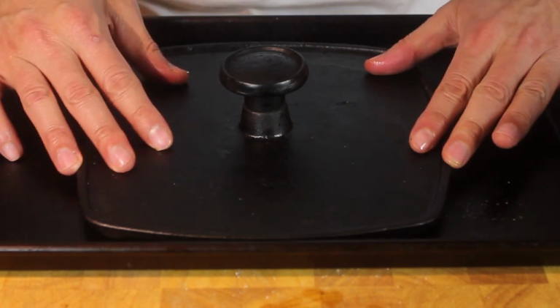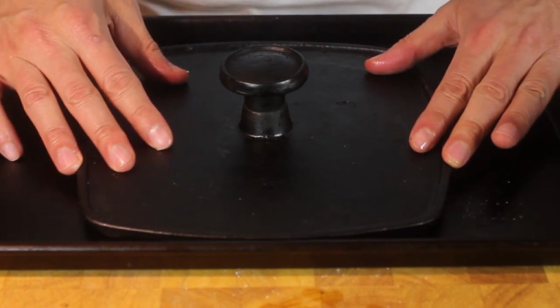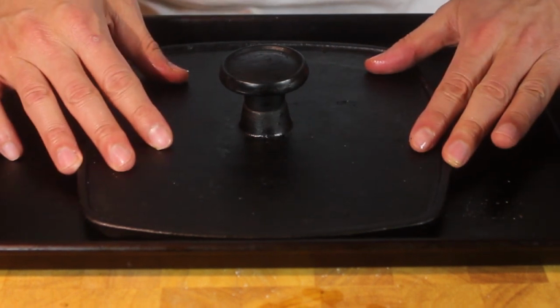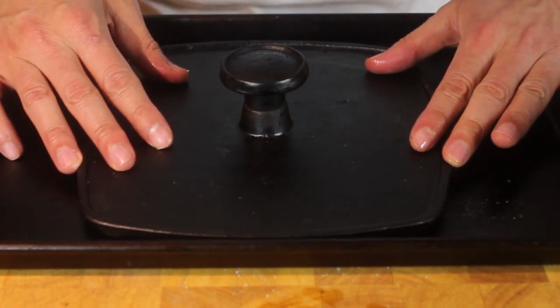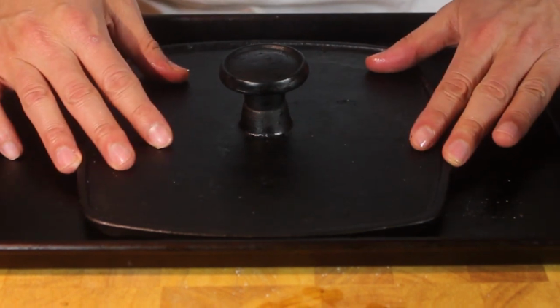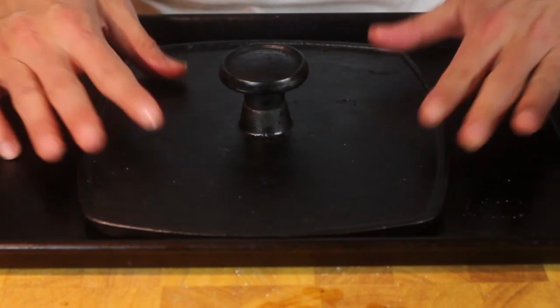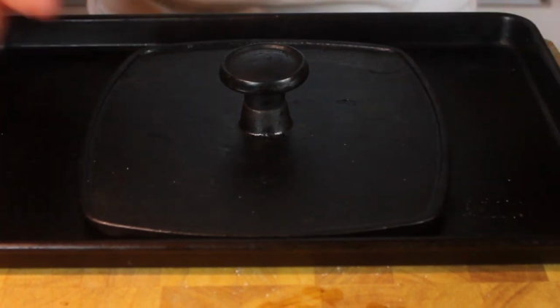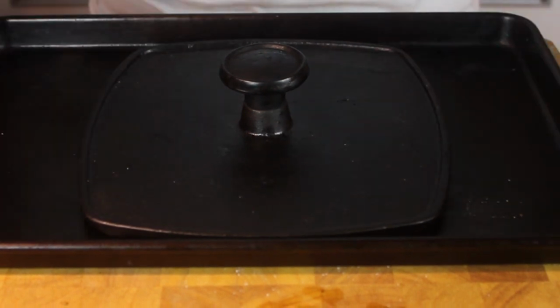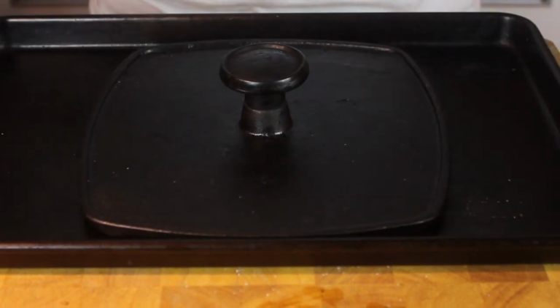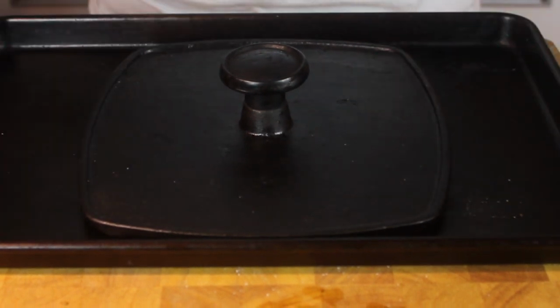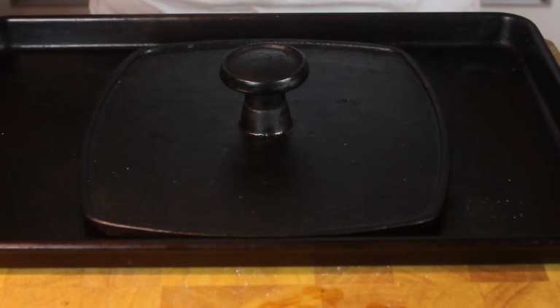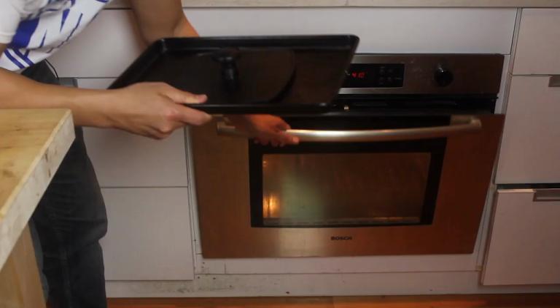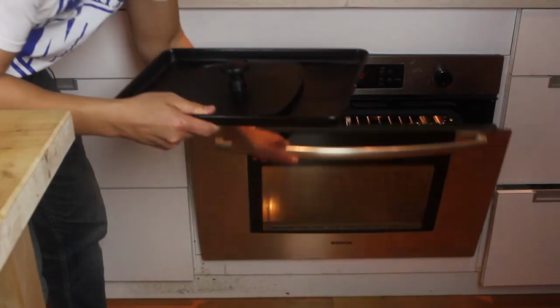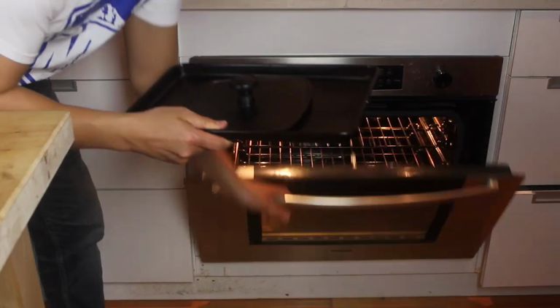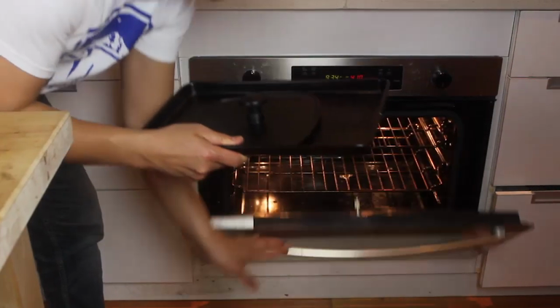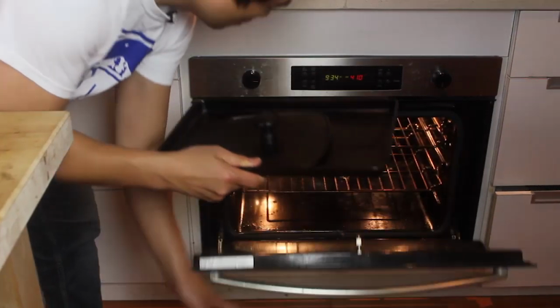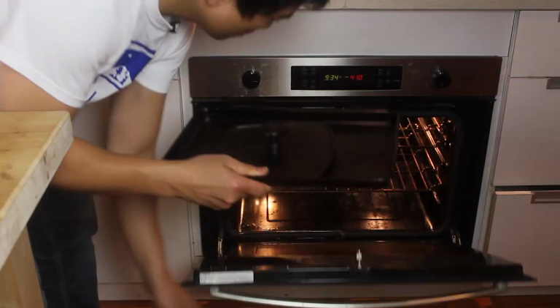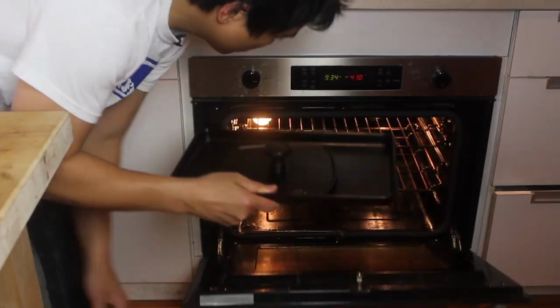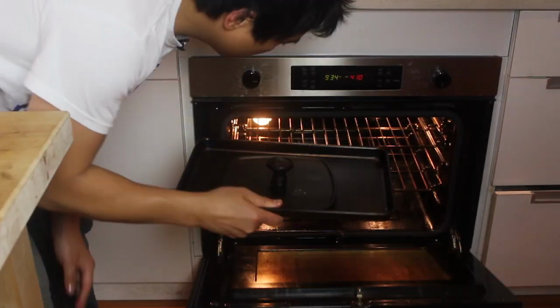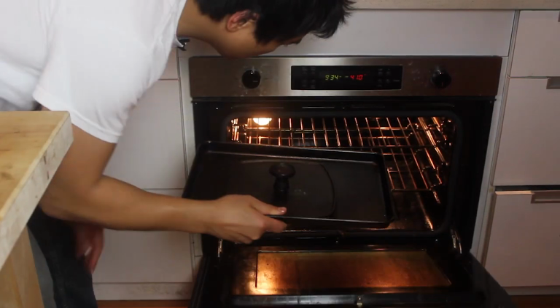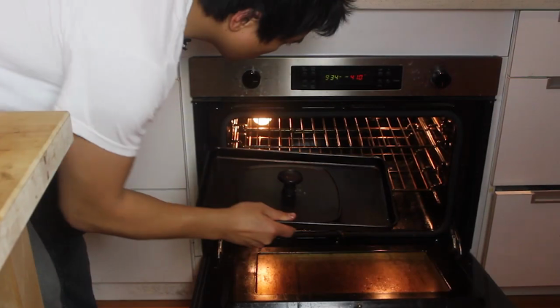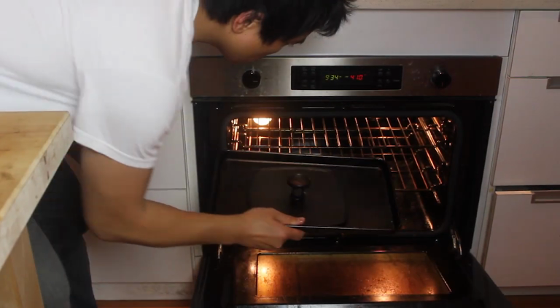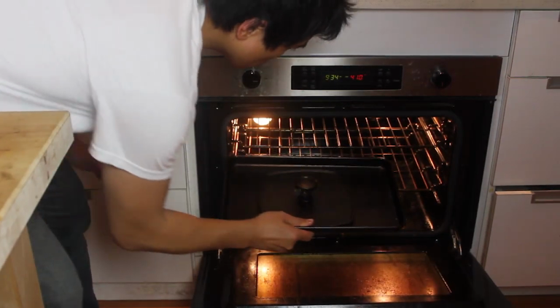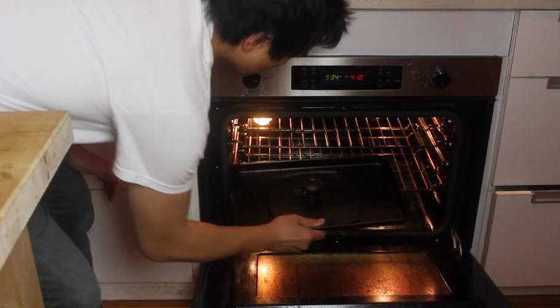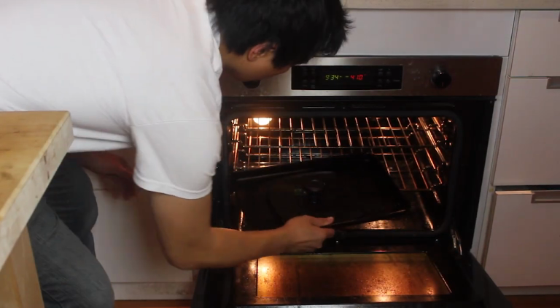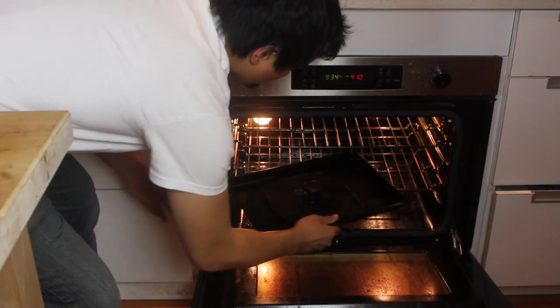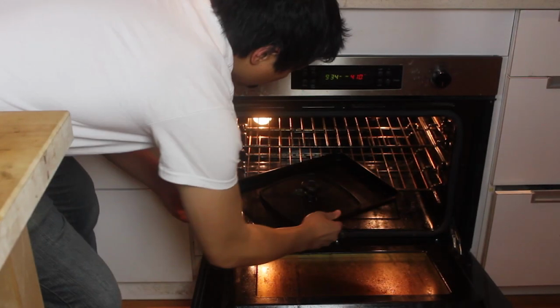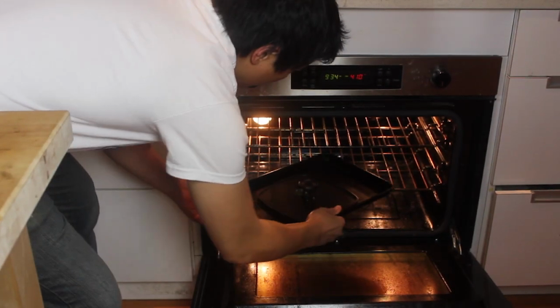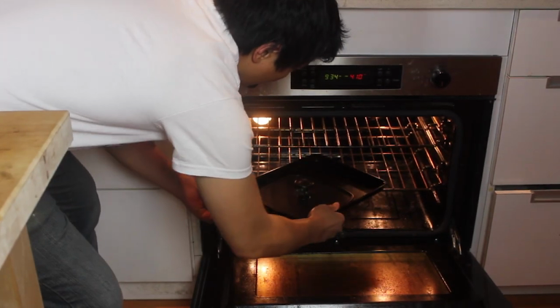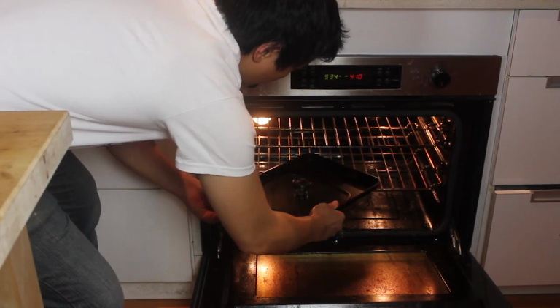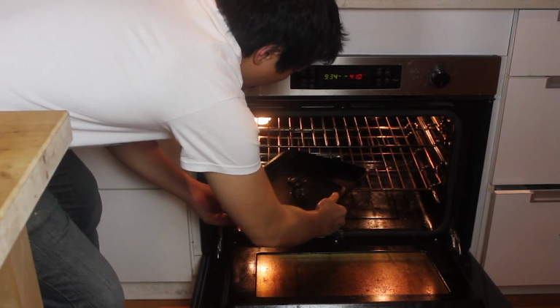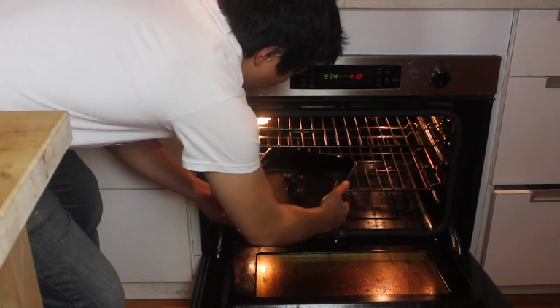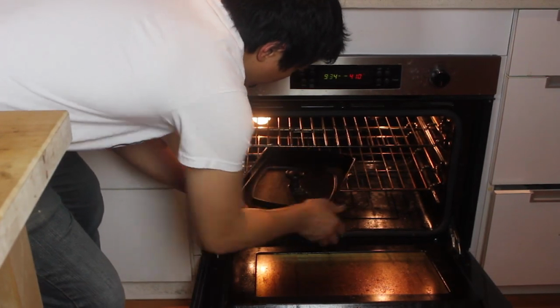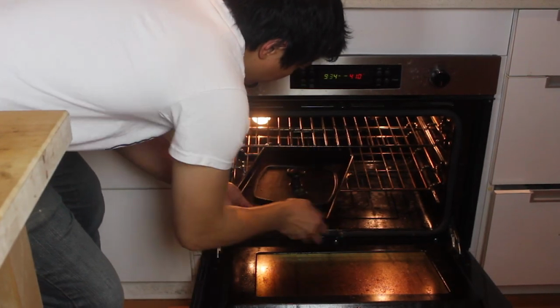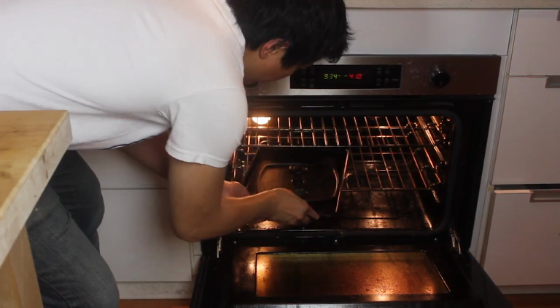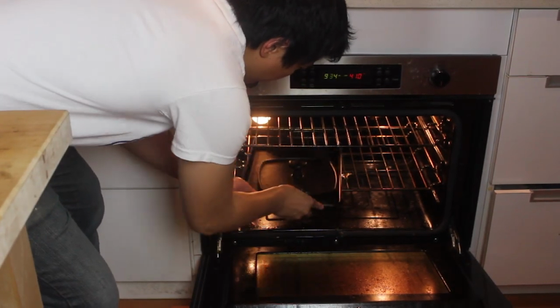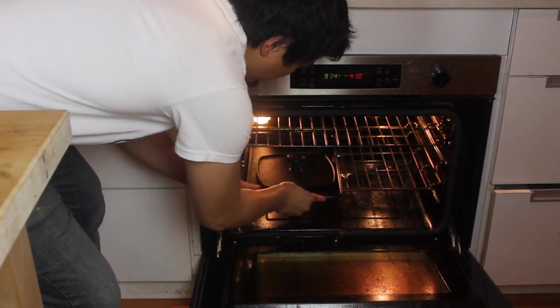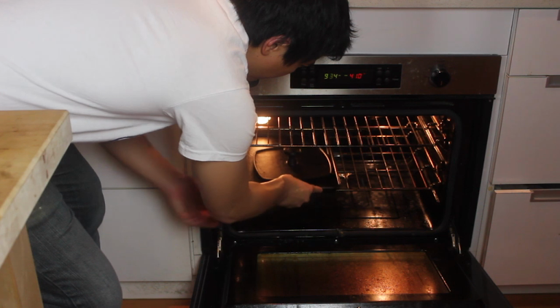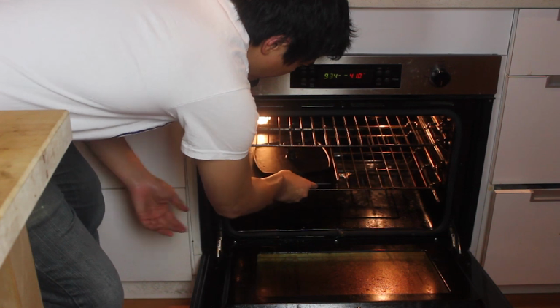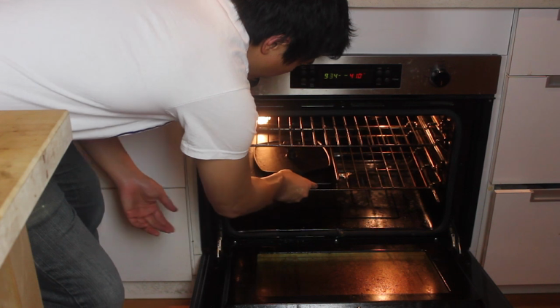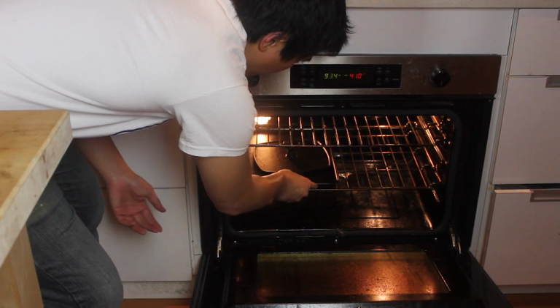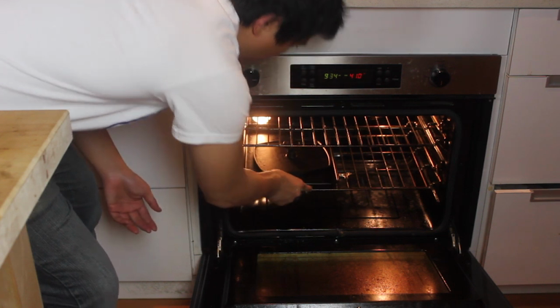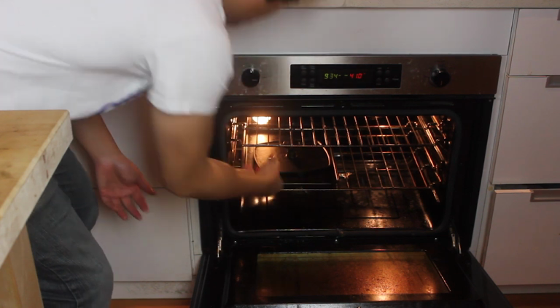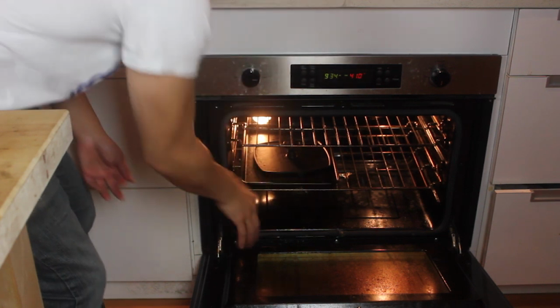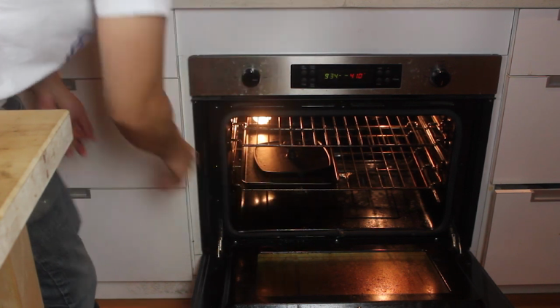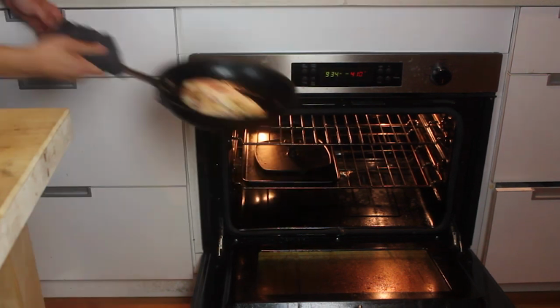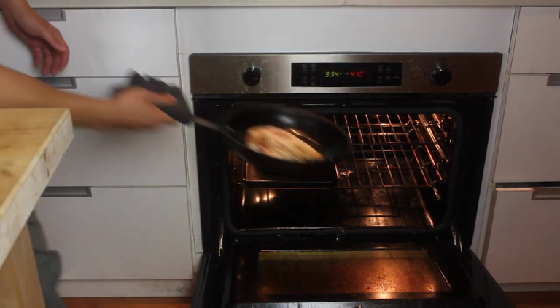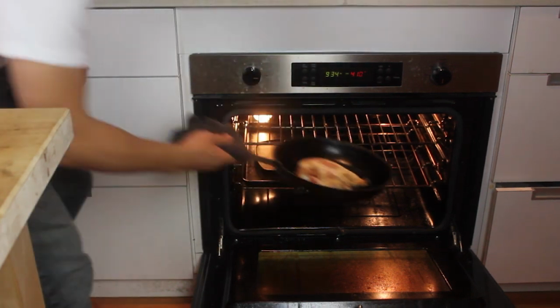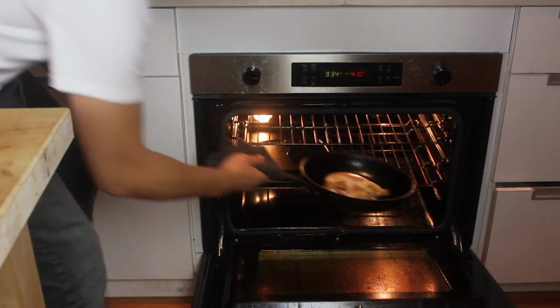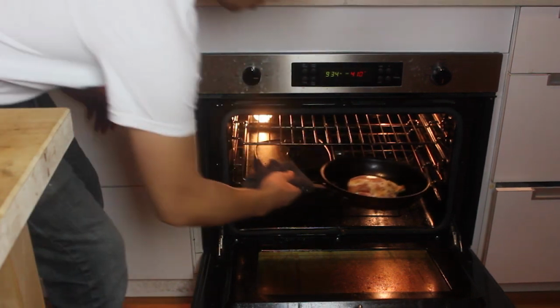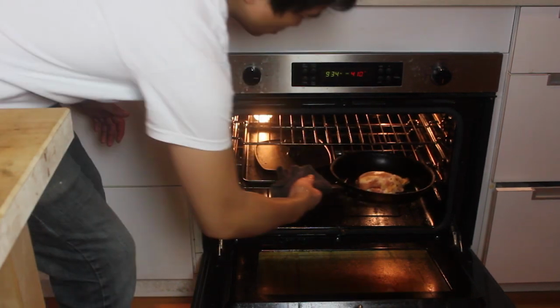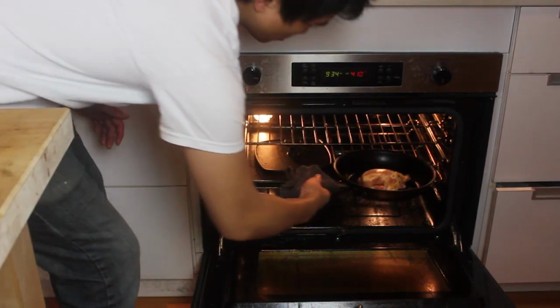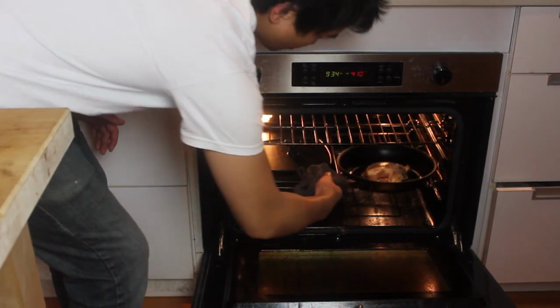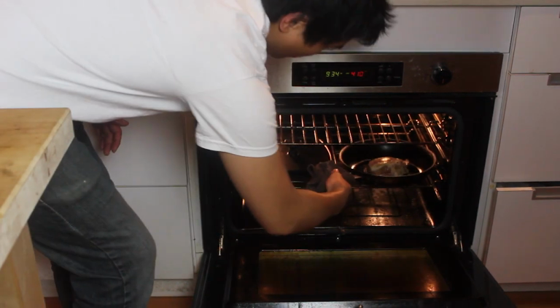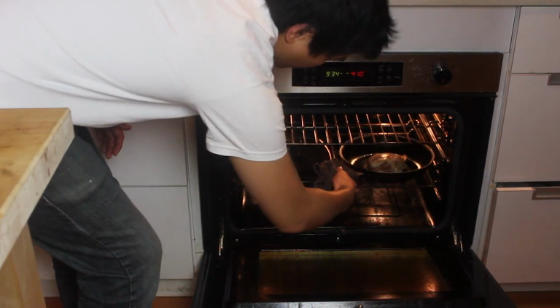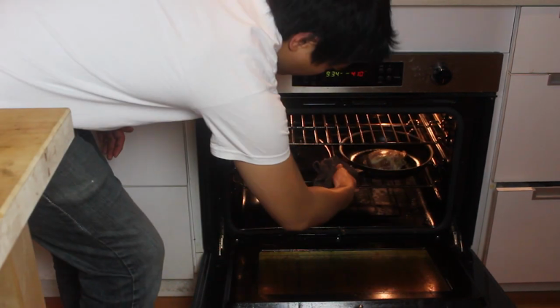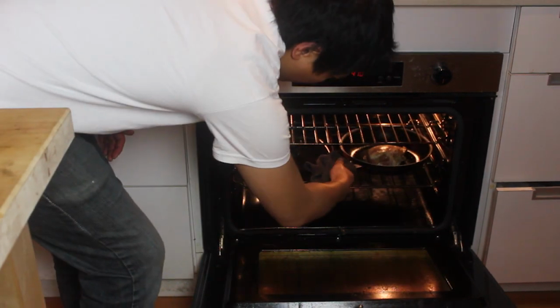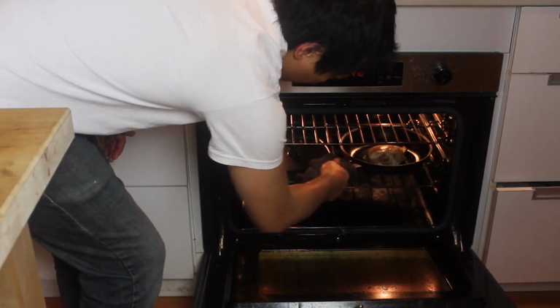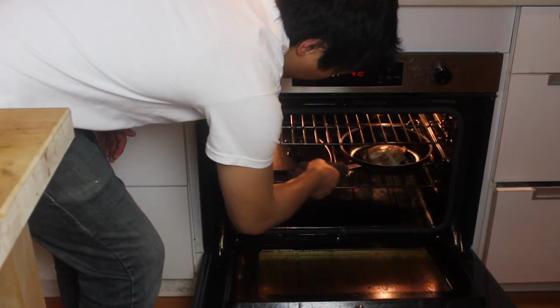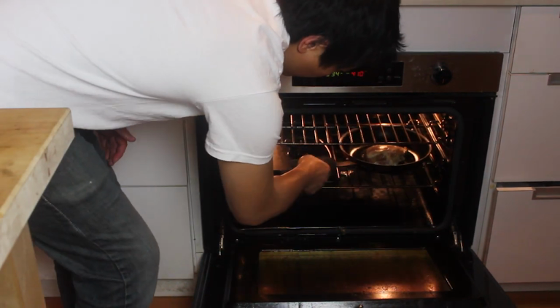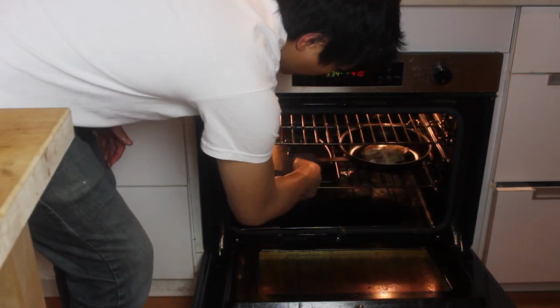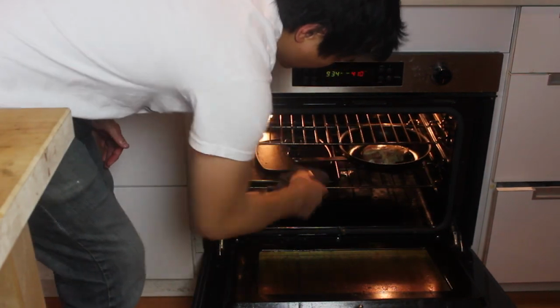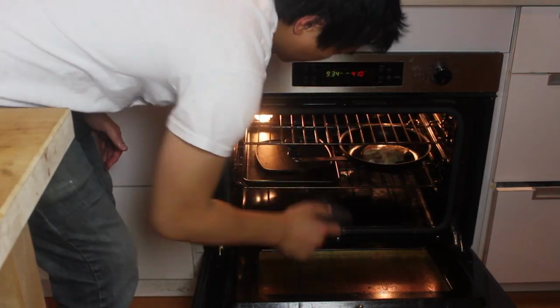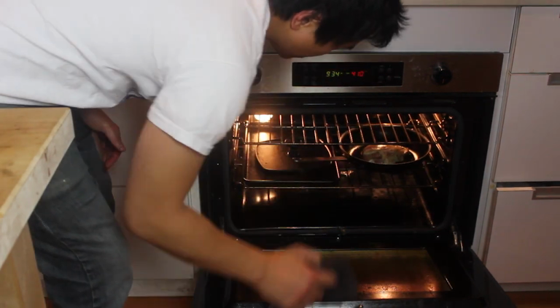This is going to go in the oven along with the chicken breast — 410 degrees for about 20 minutes.